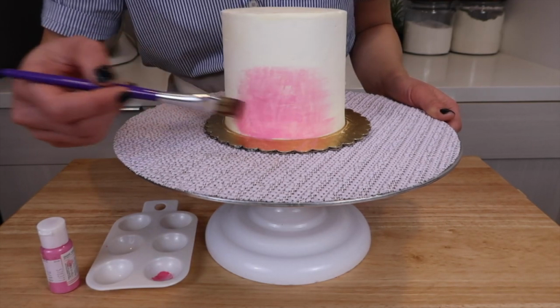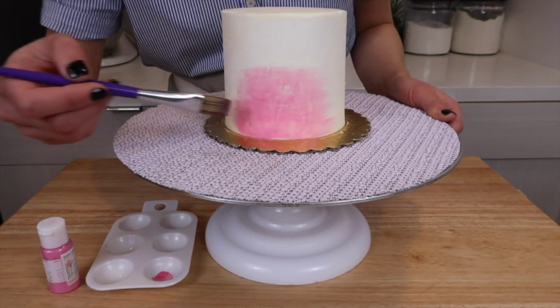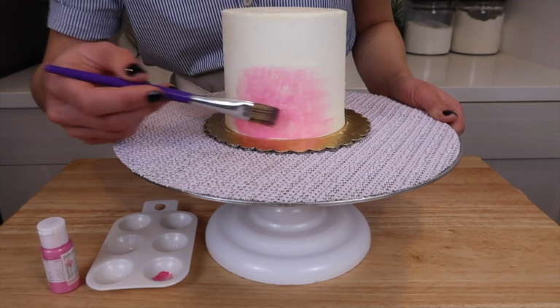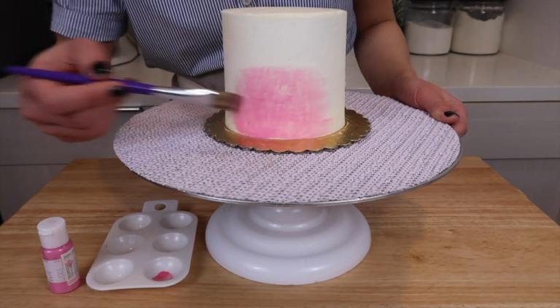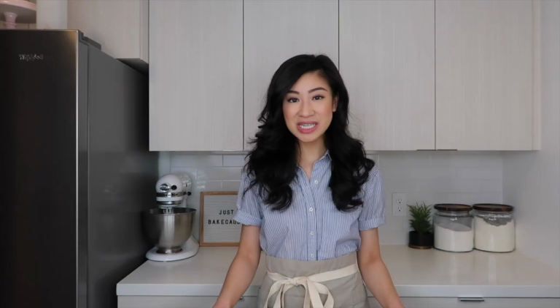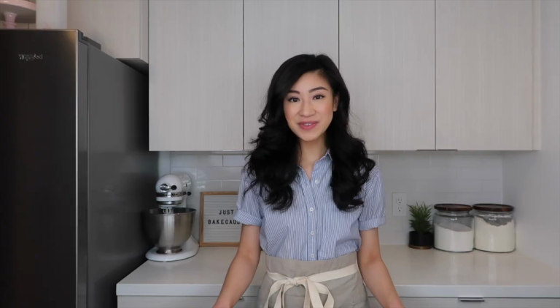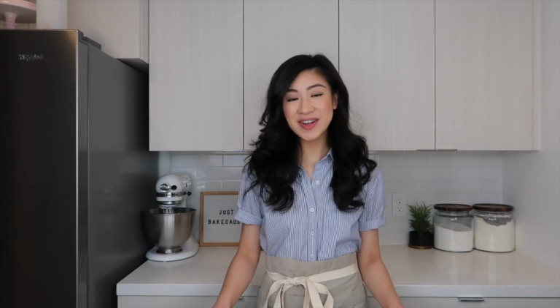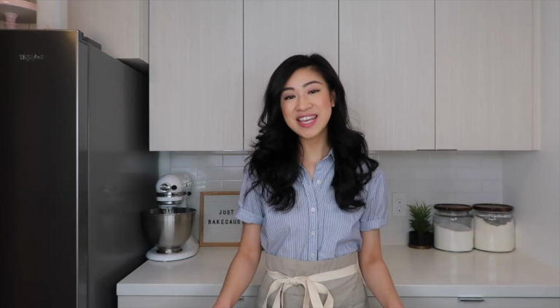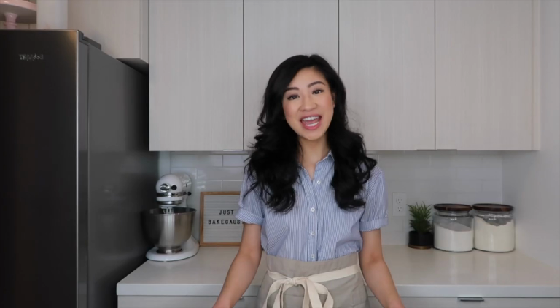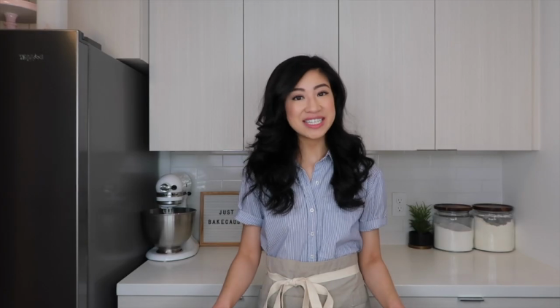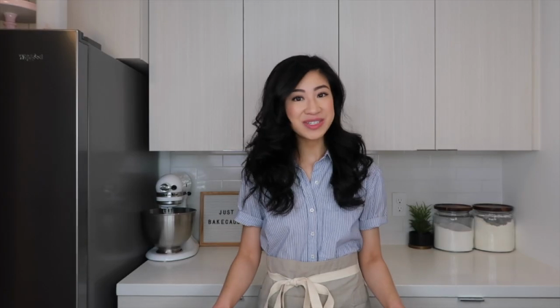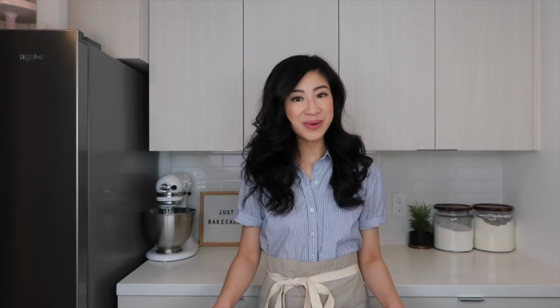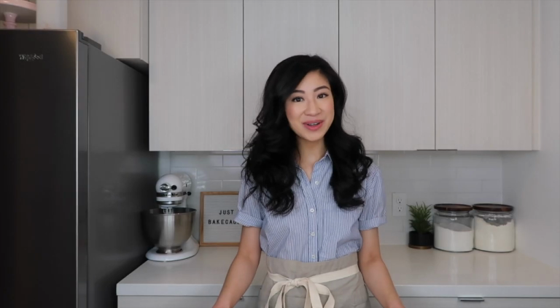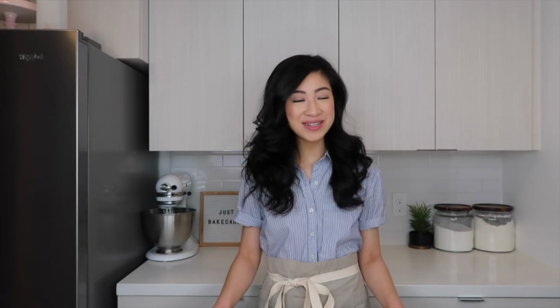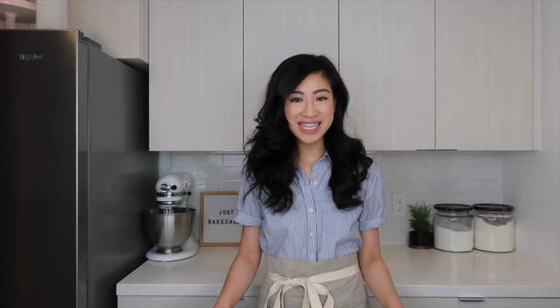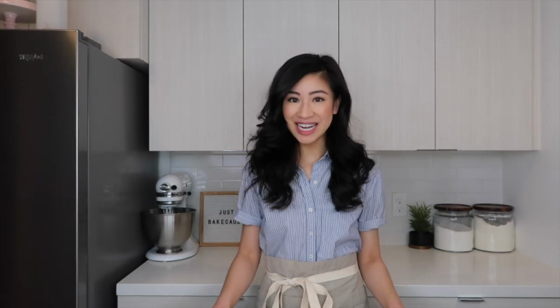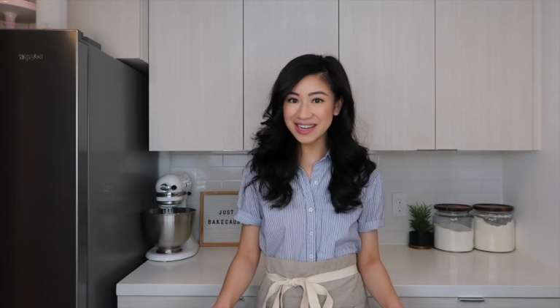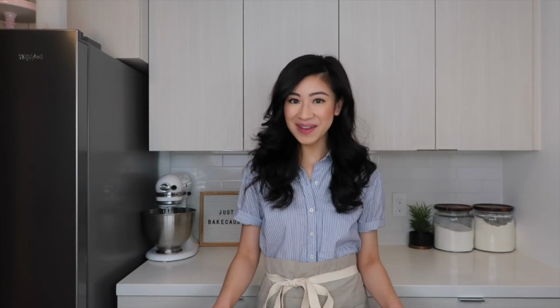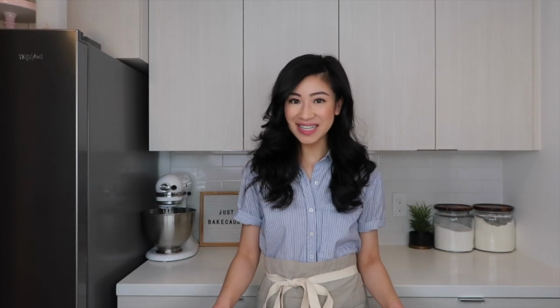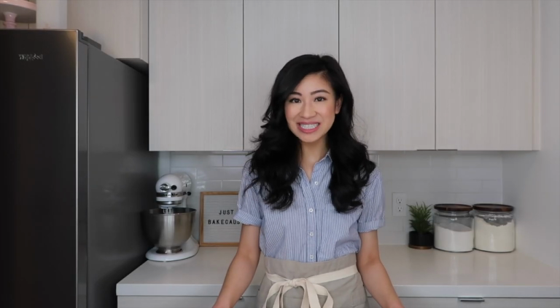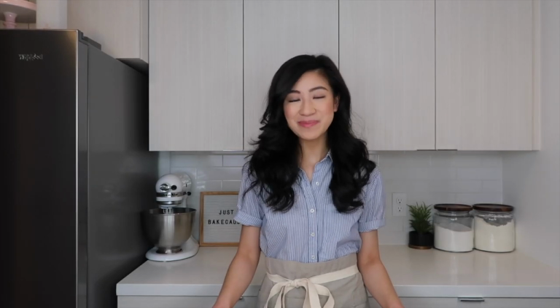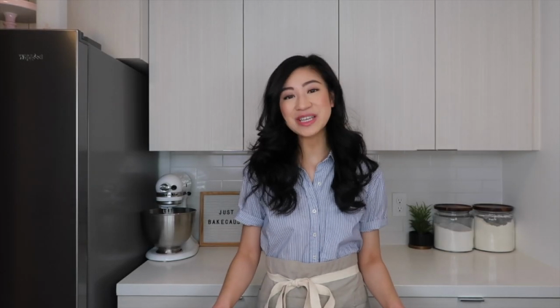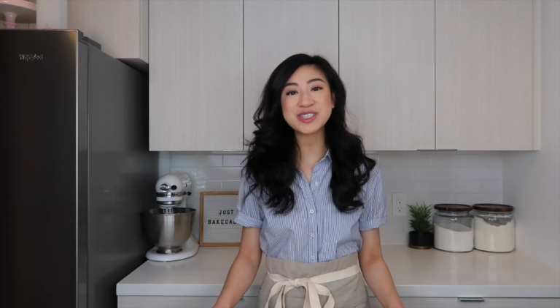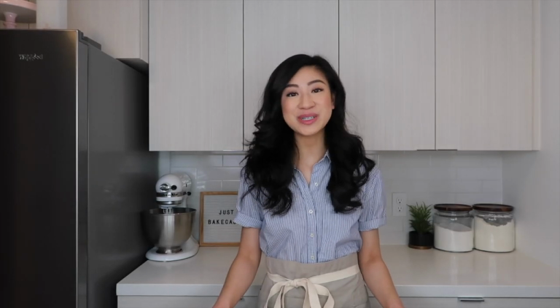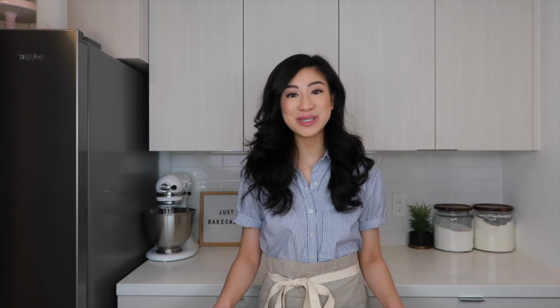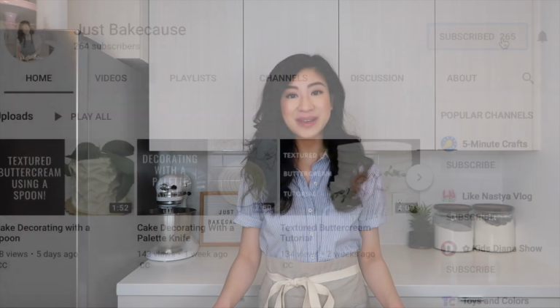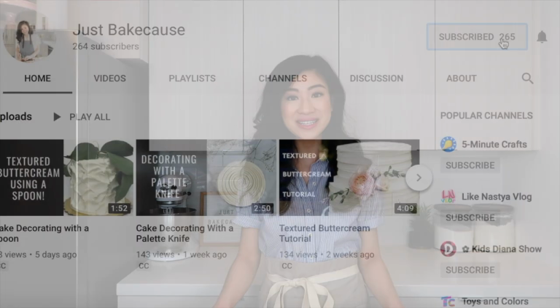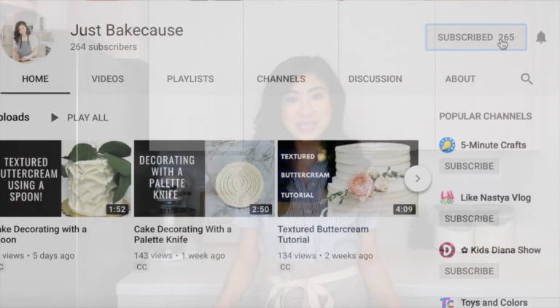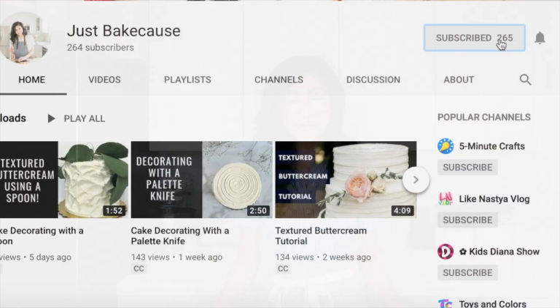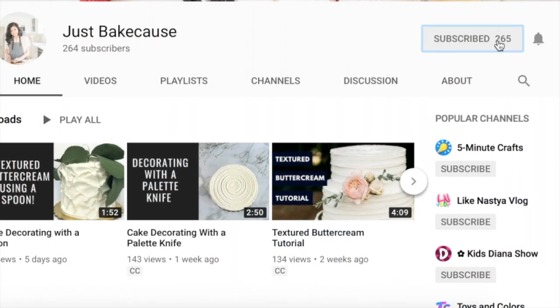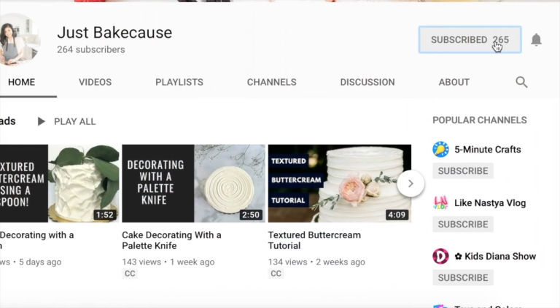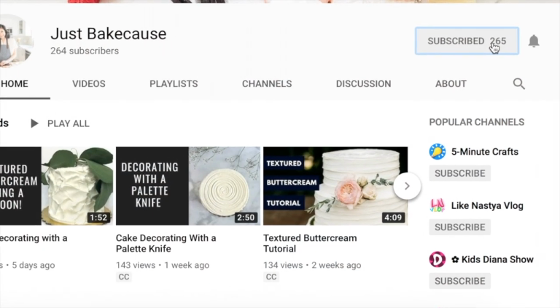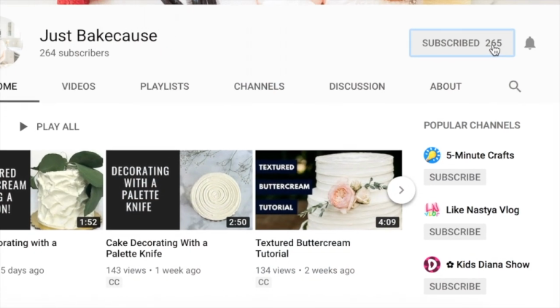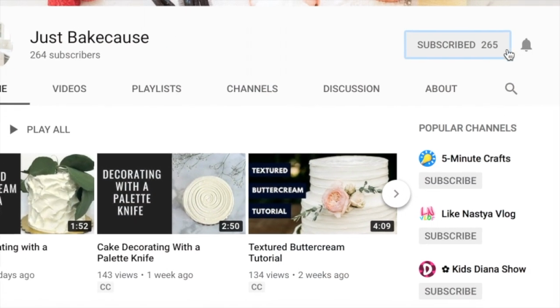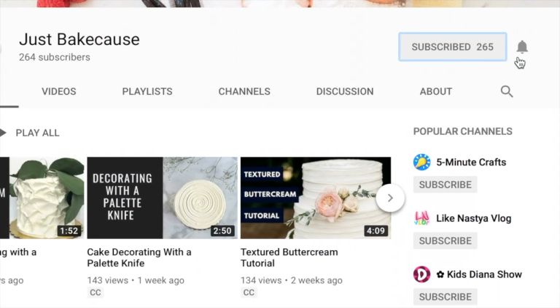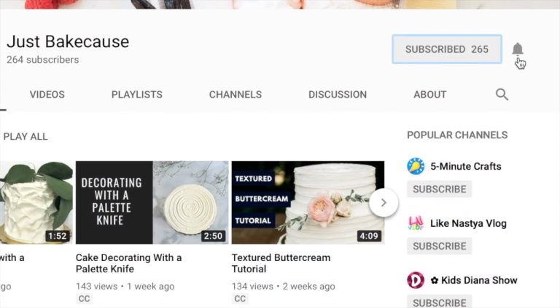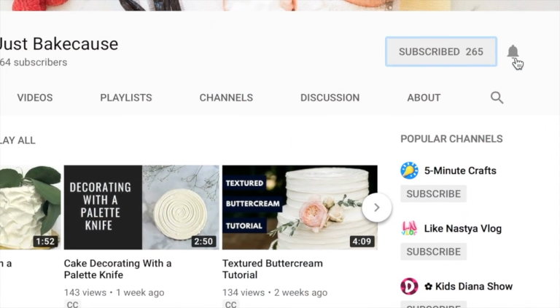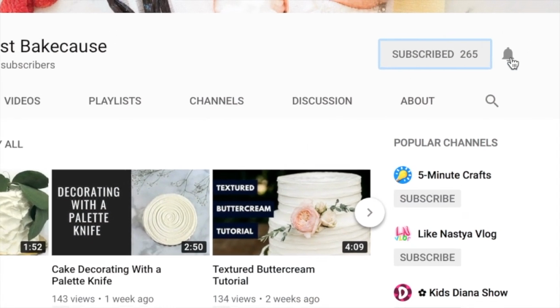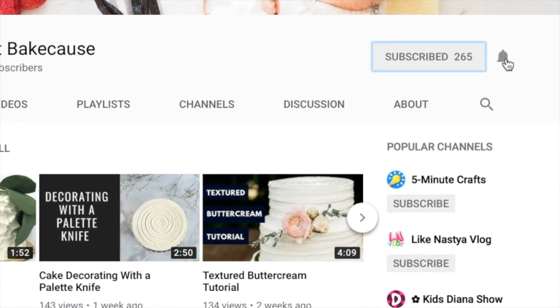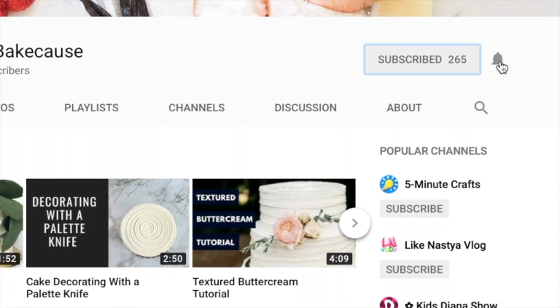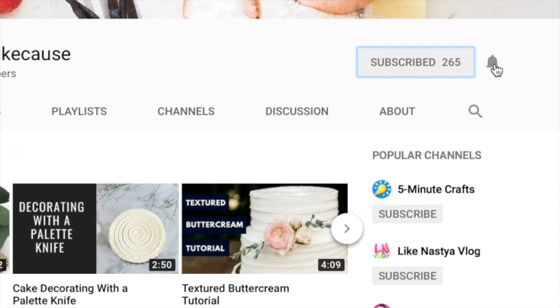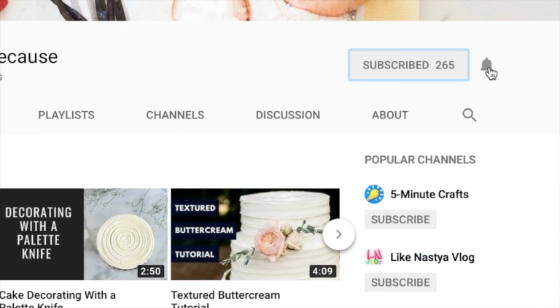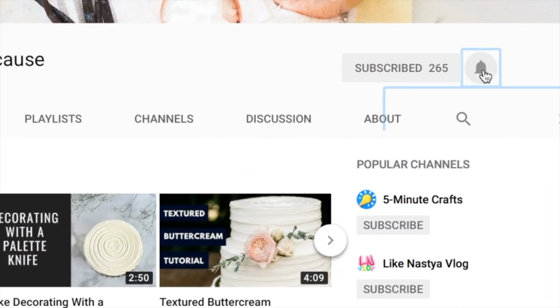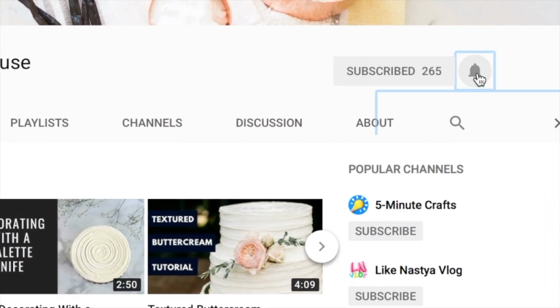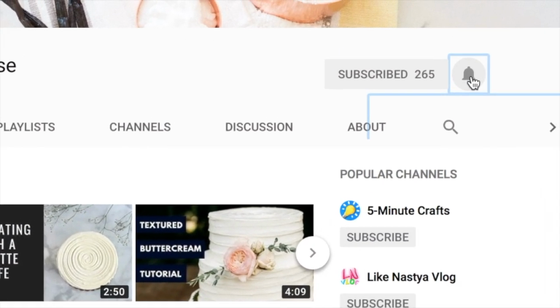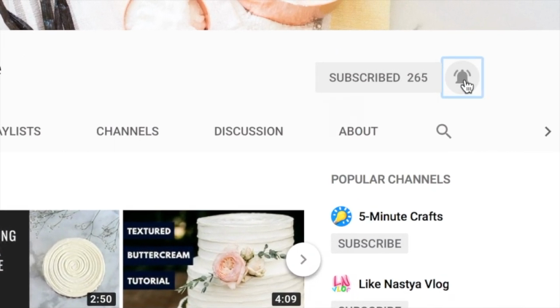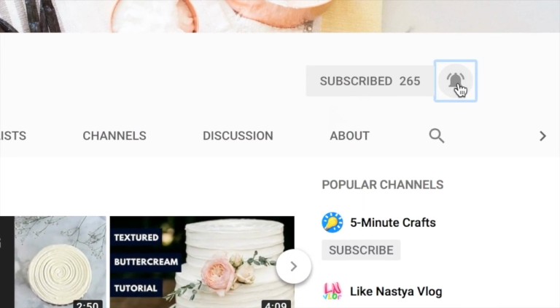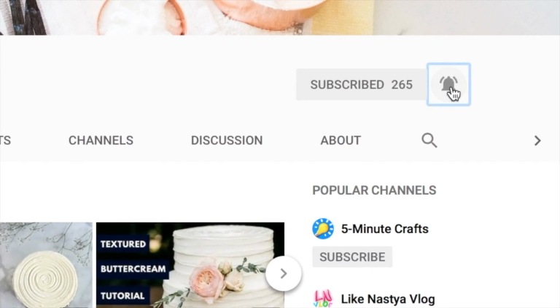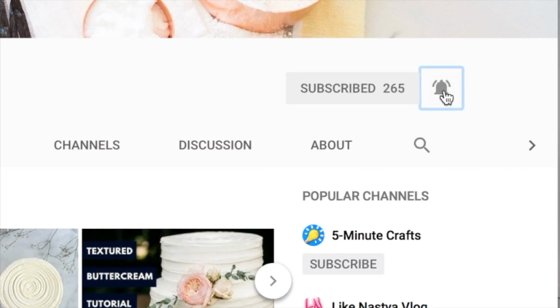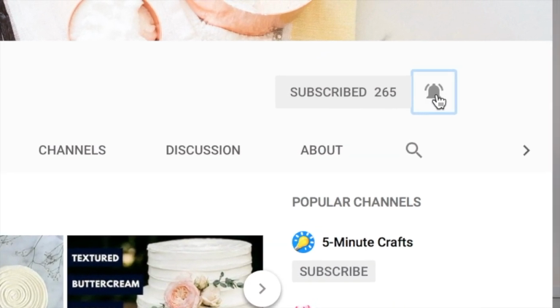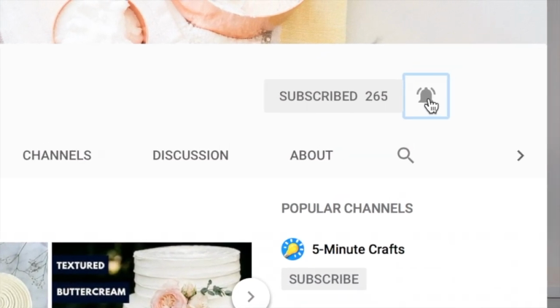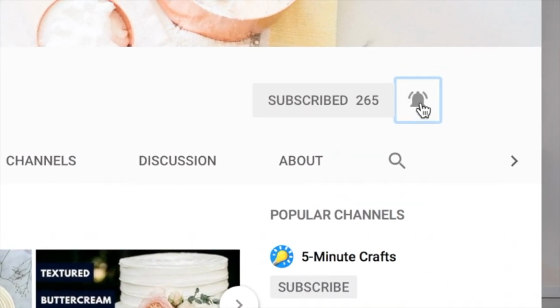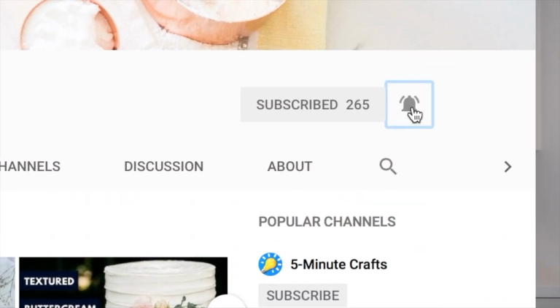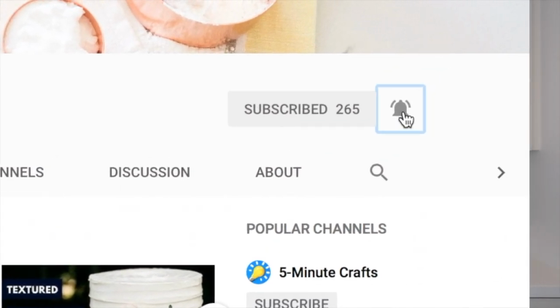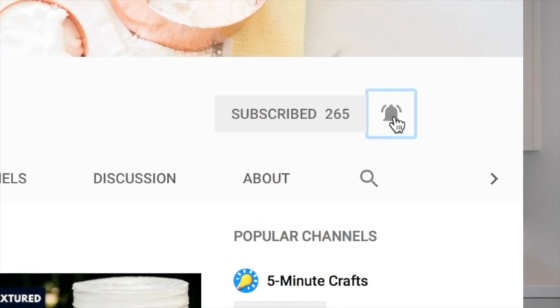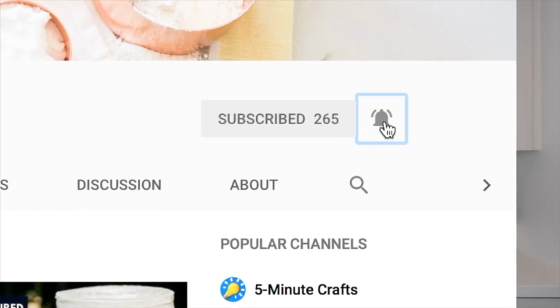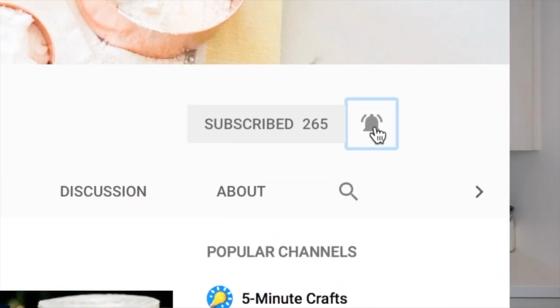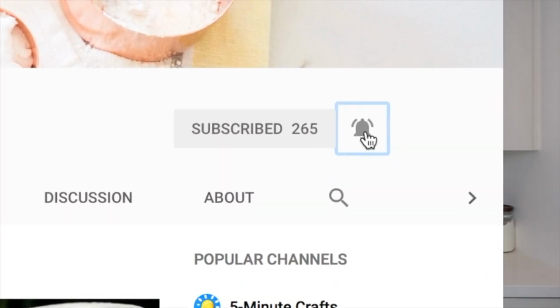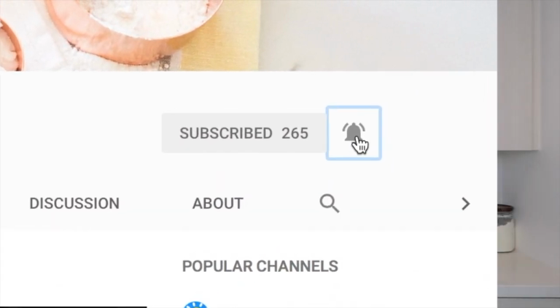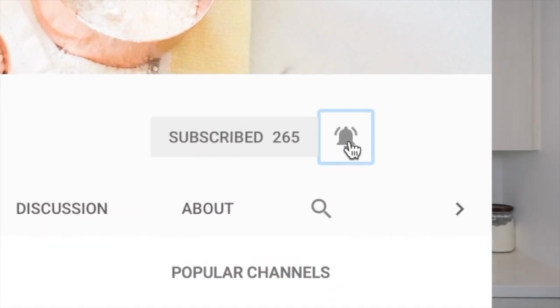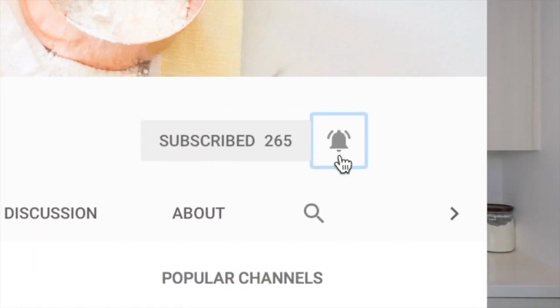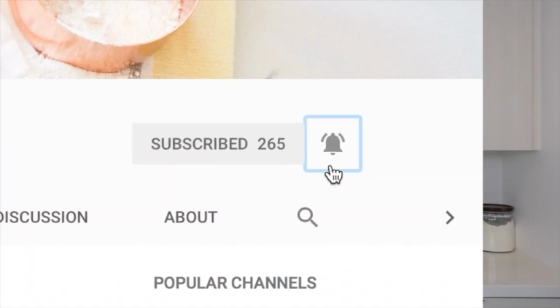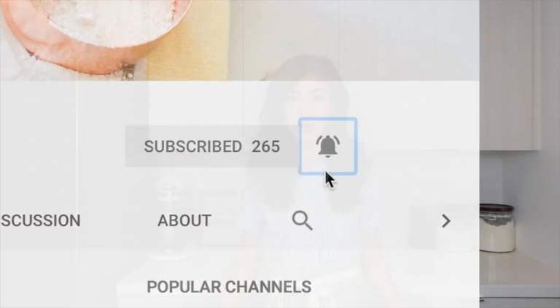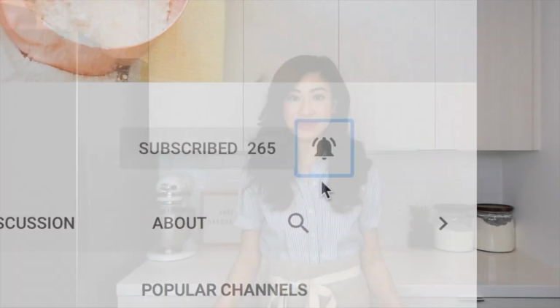For stress-free cake tutorials and advice, be sure to hit subscribe and click the bell to be notified whenever I post new videos.